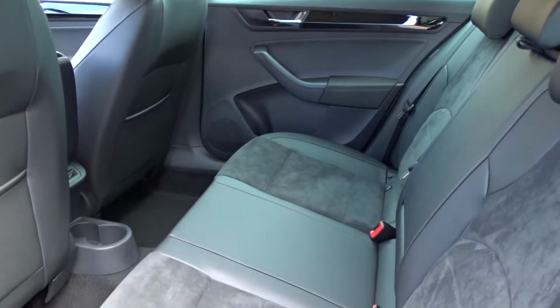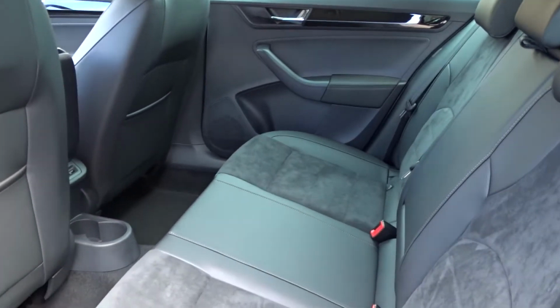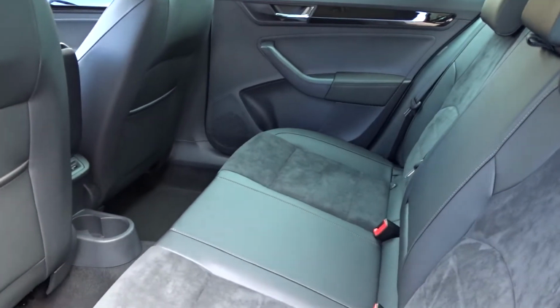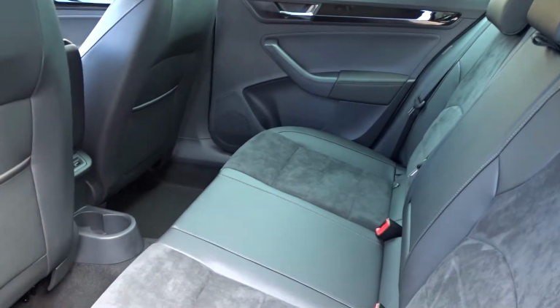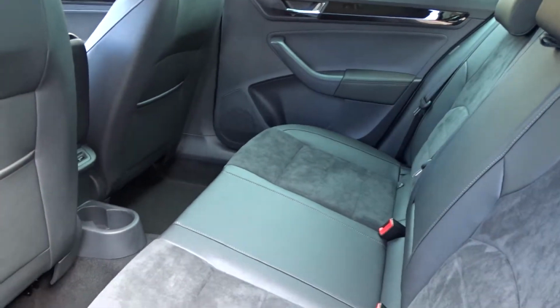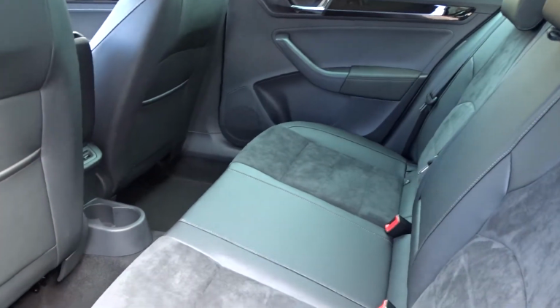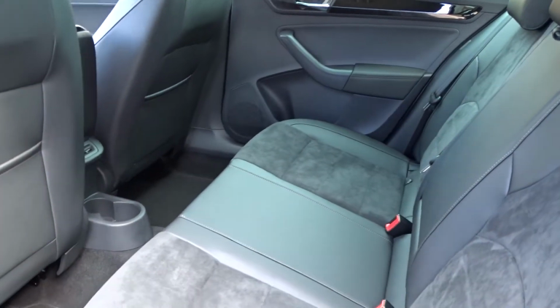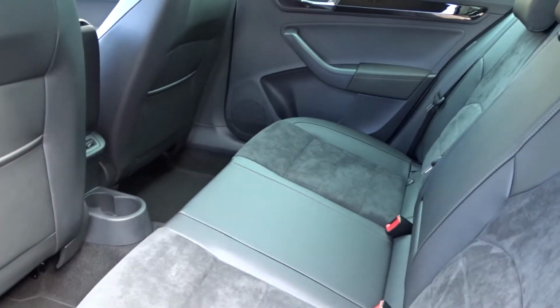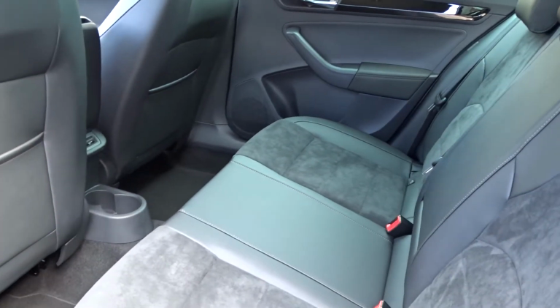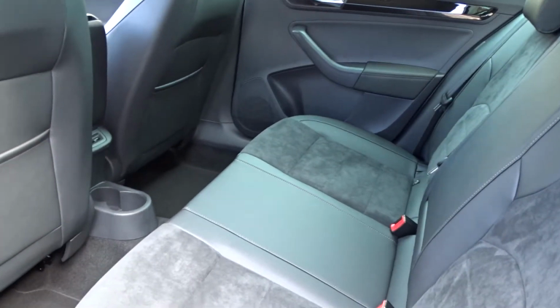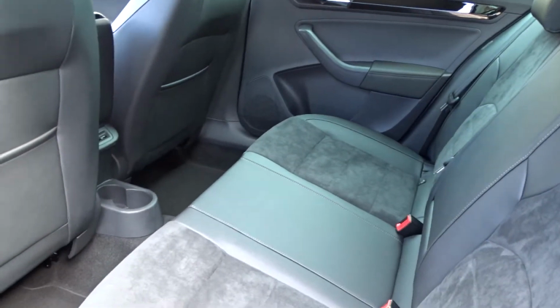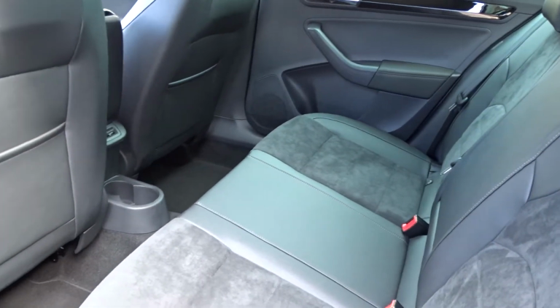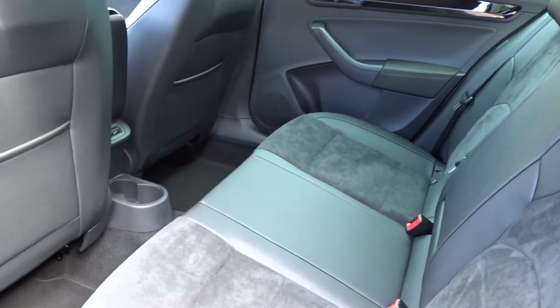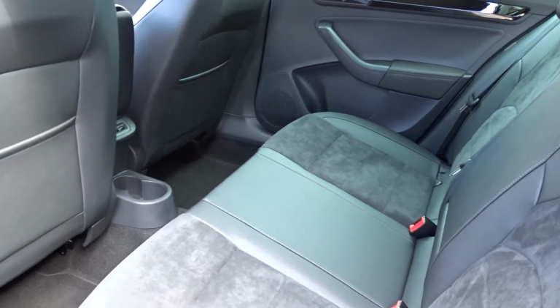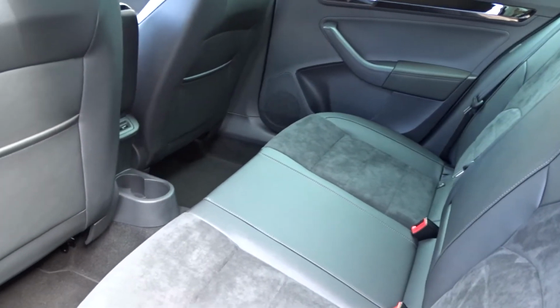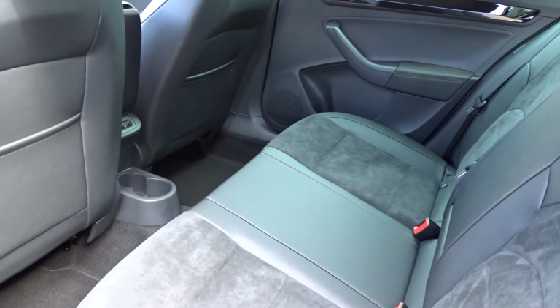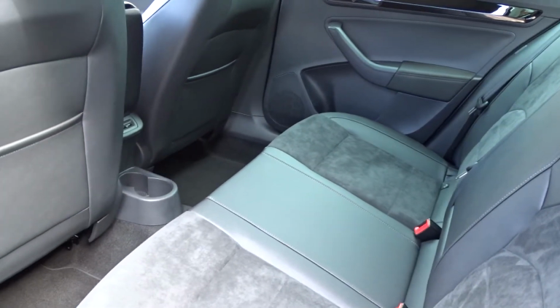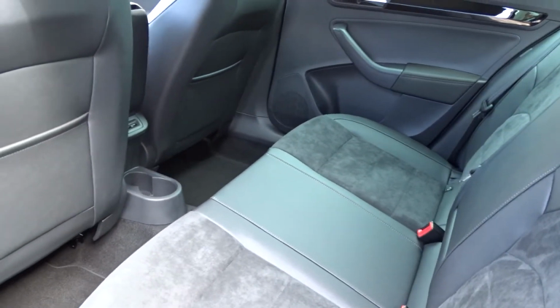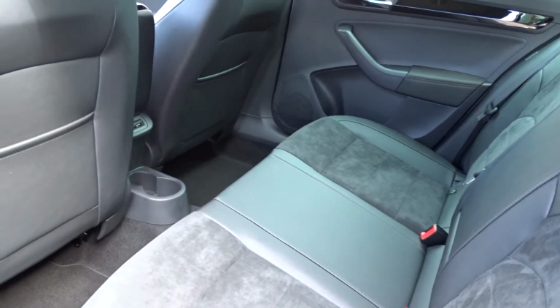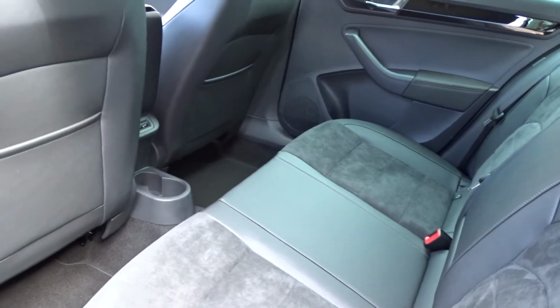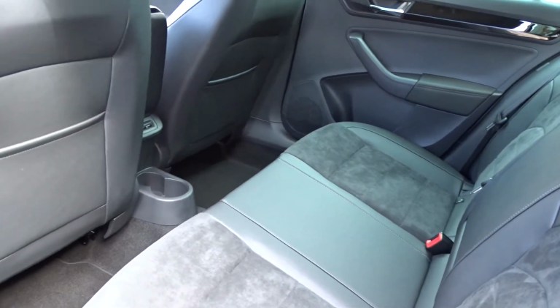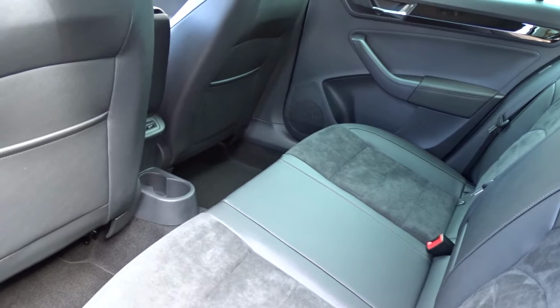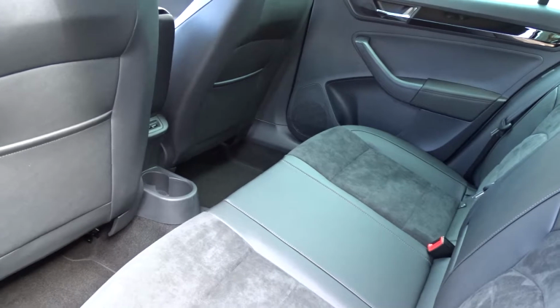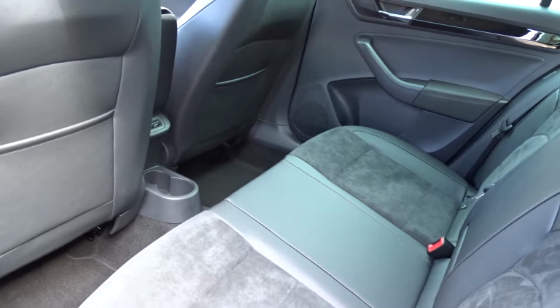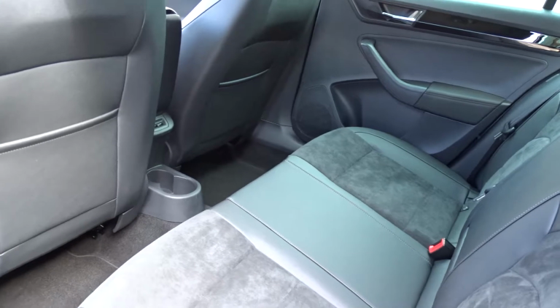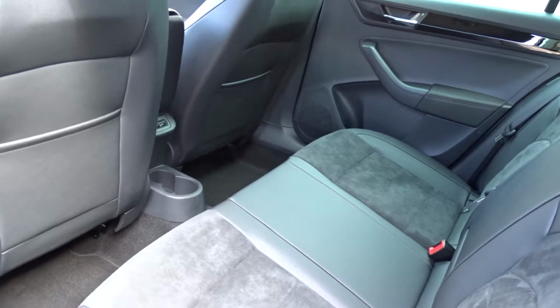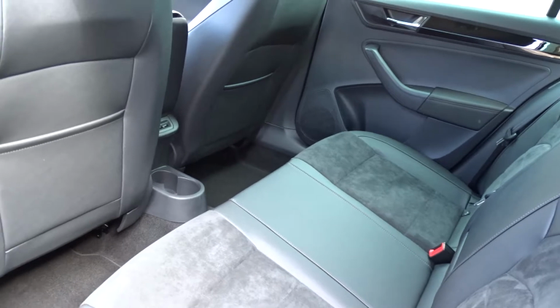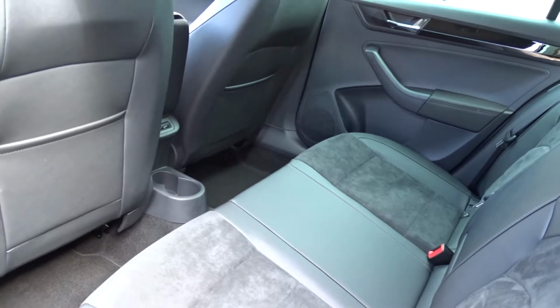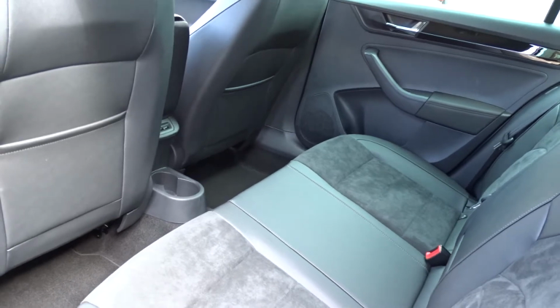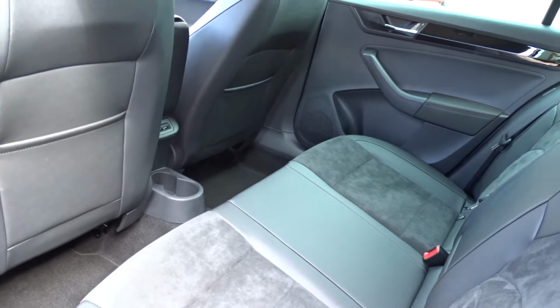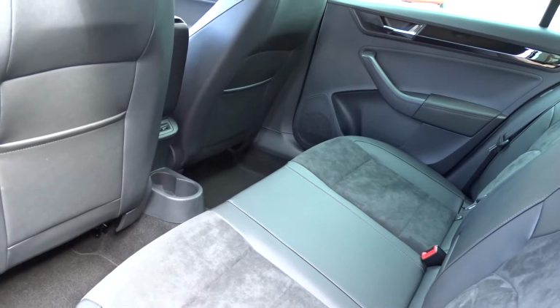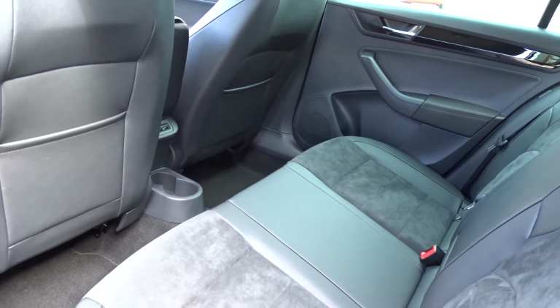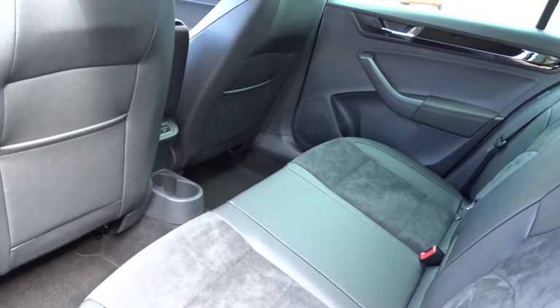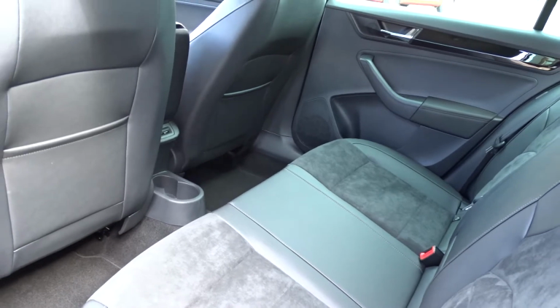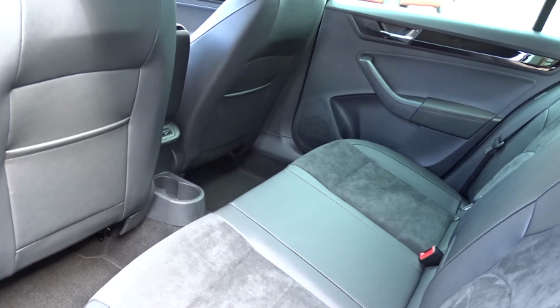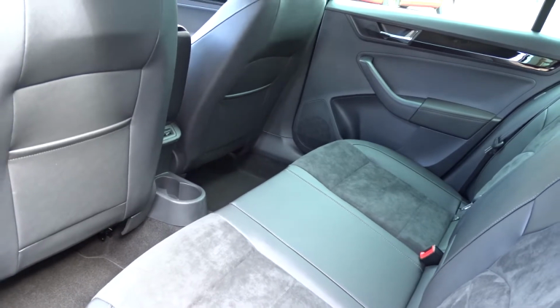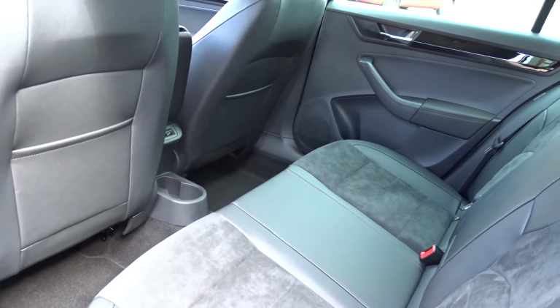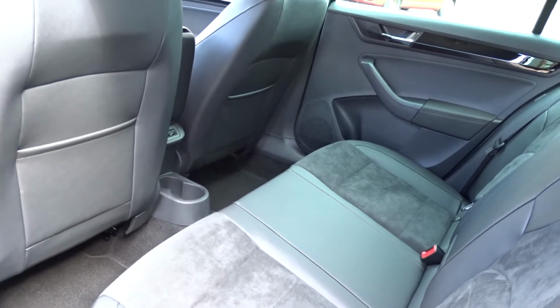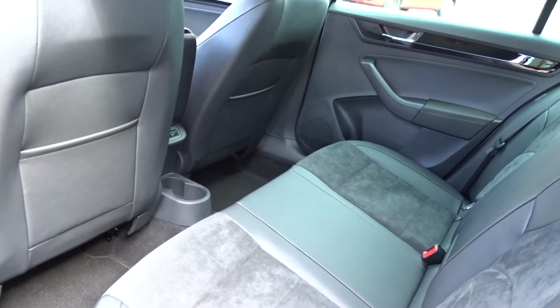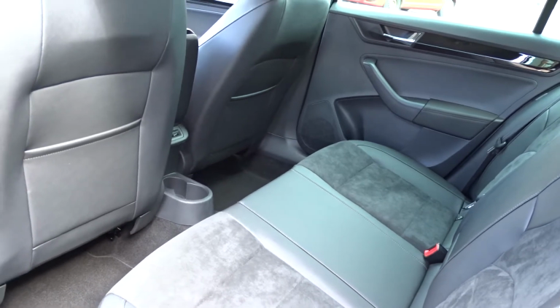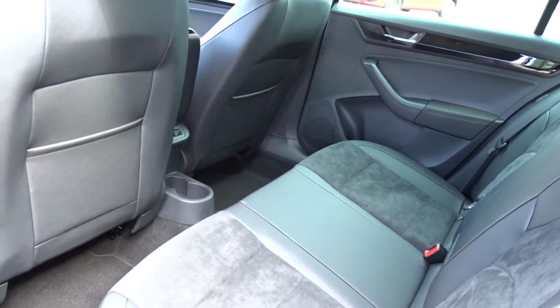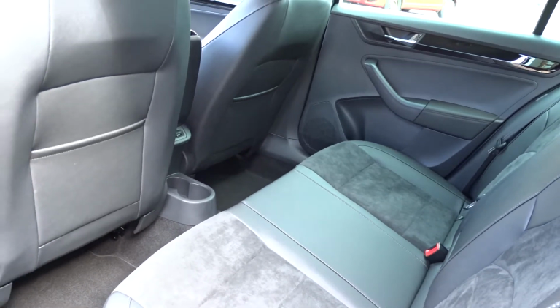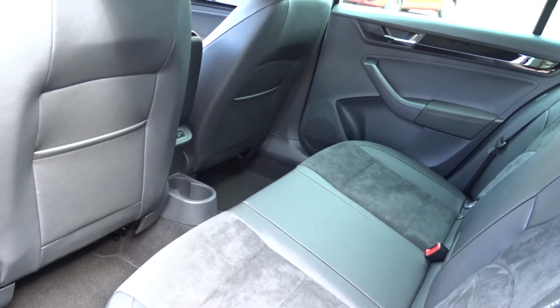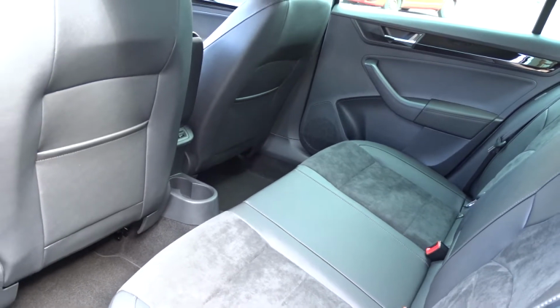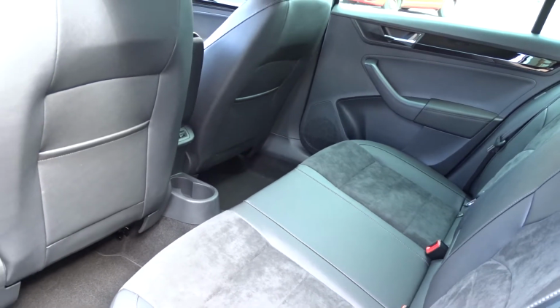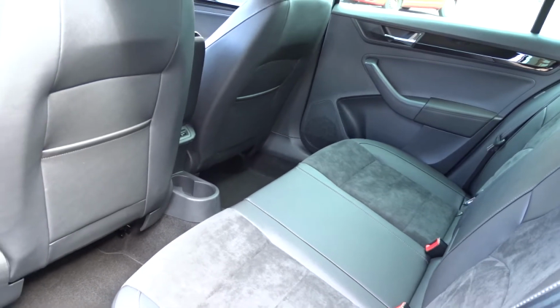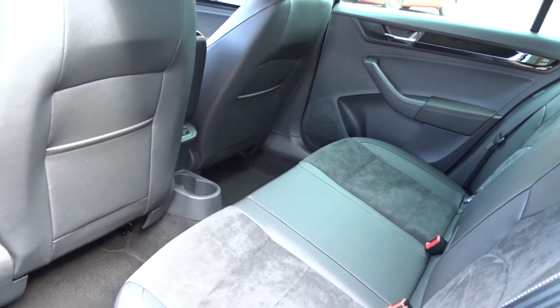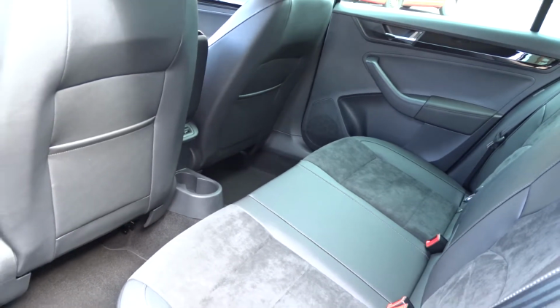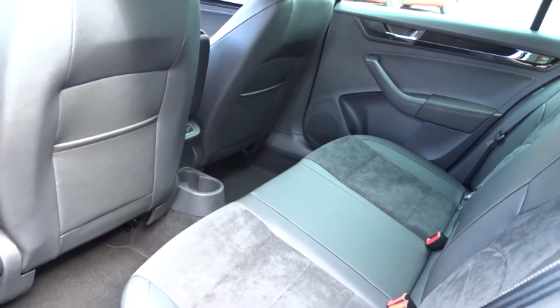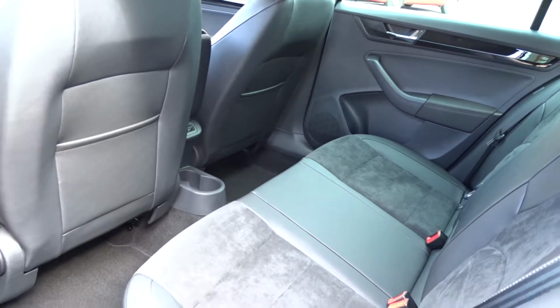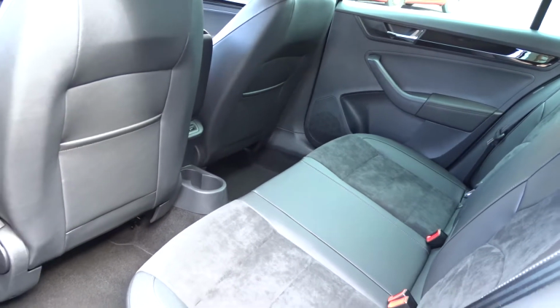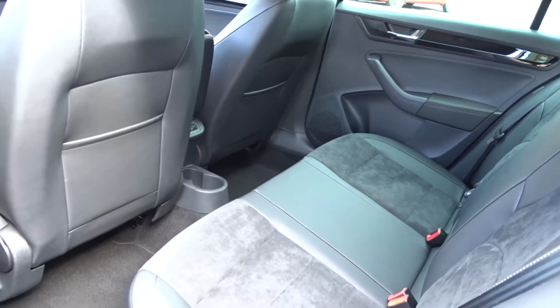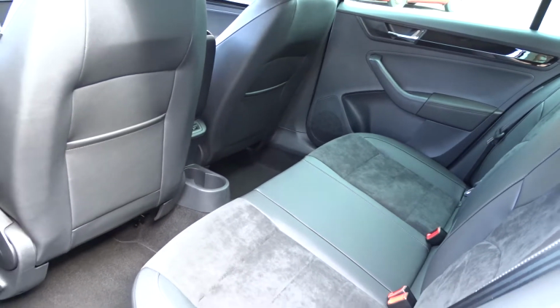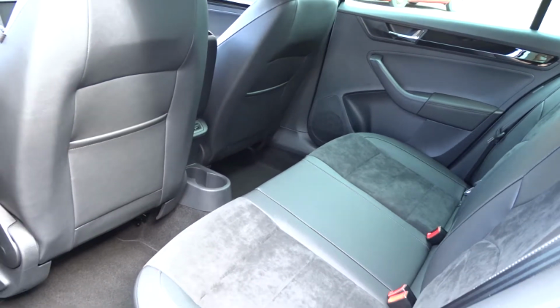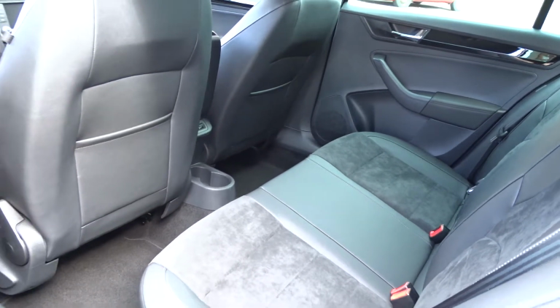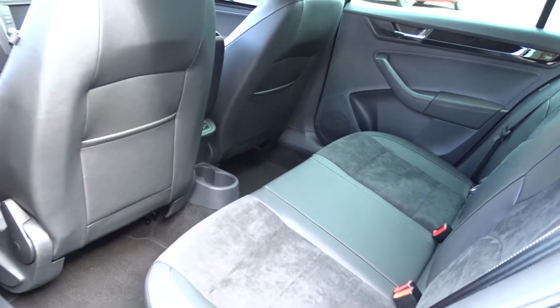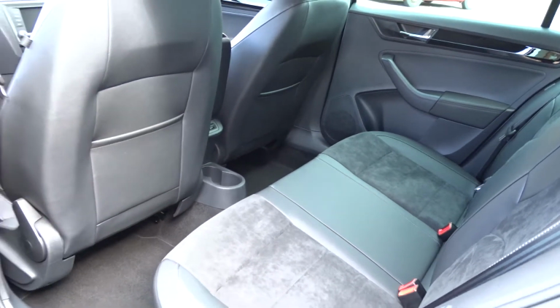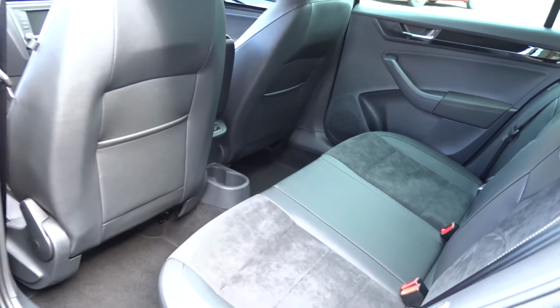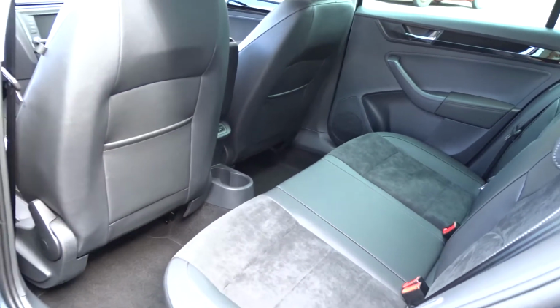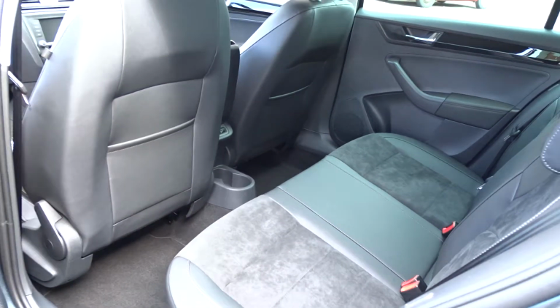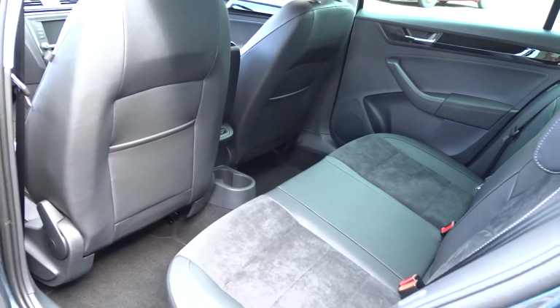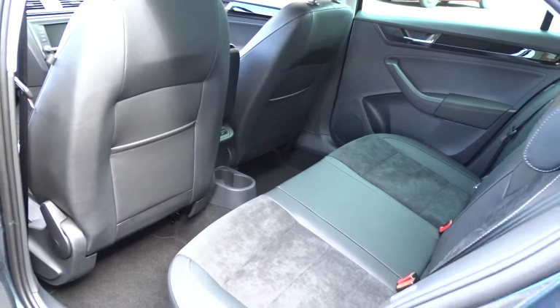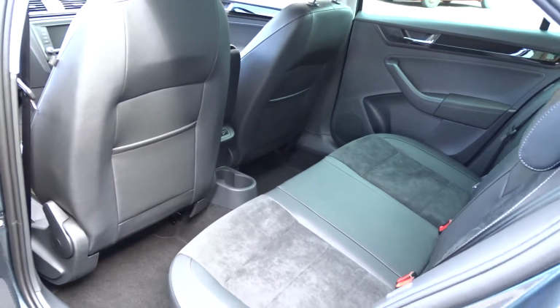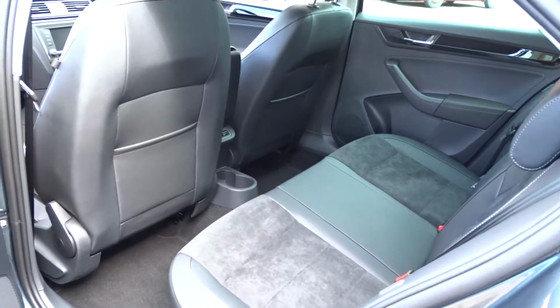As you can see, there's lots of legroom in the rear and it's really nicely finished on the seat trim with leather and Alcantara fabric.